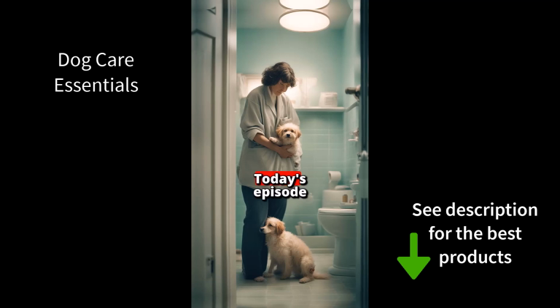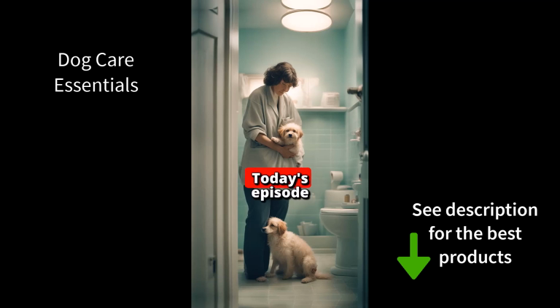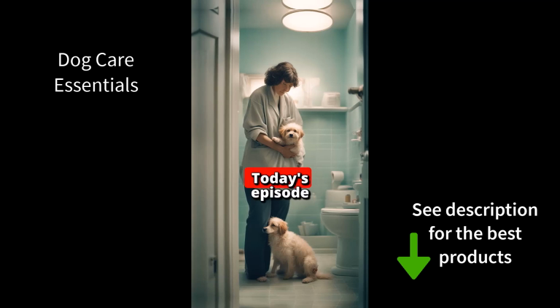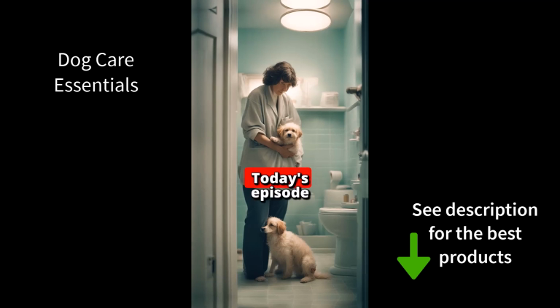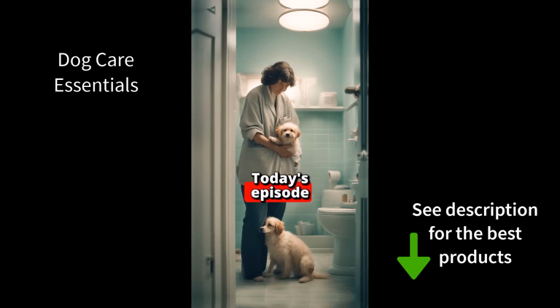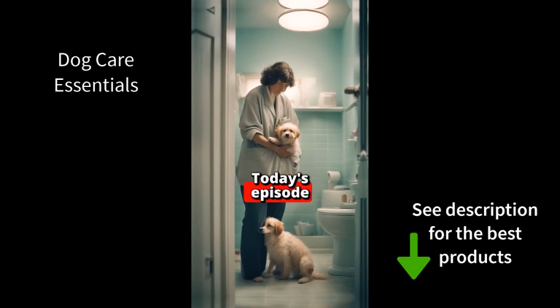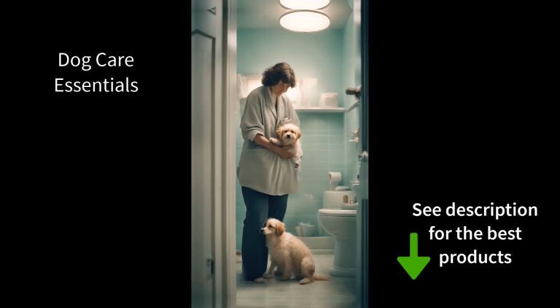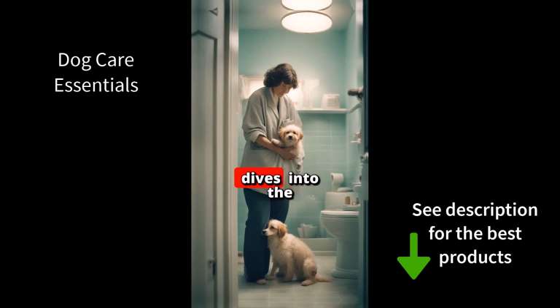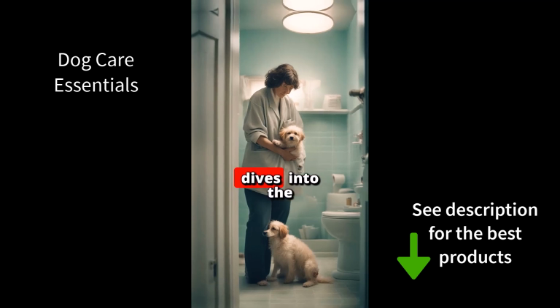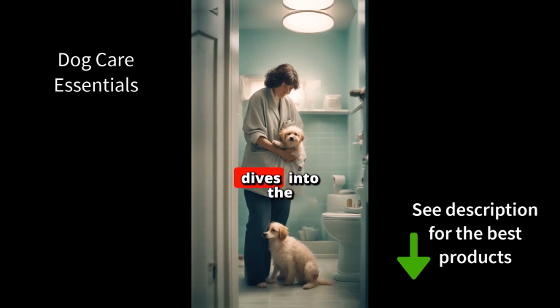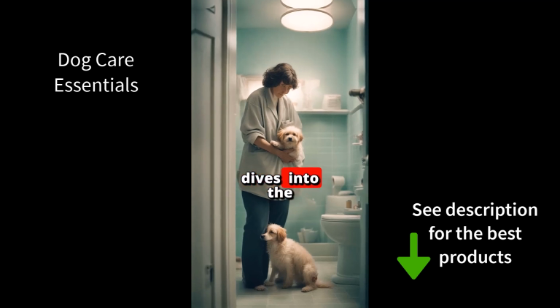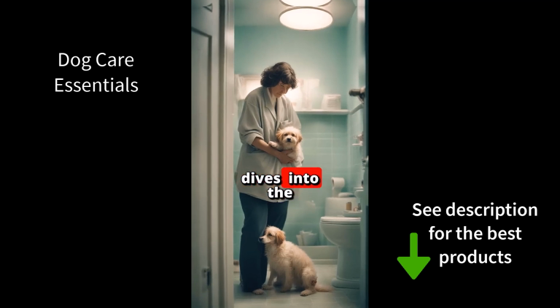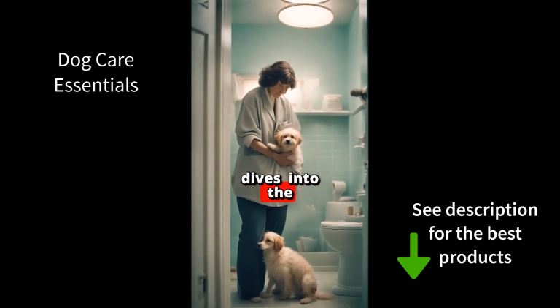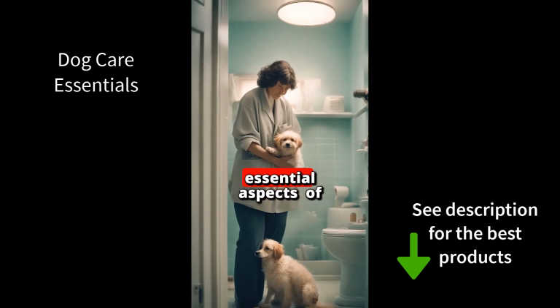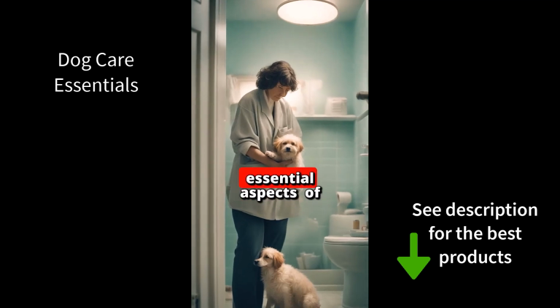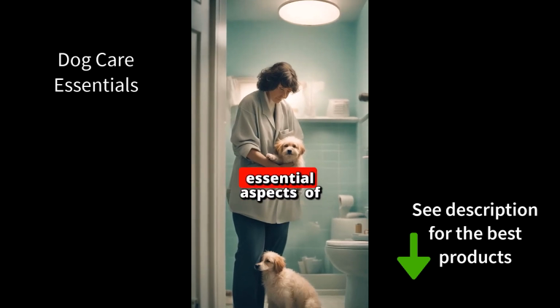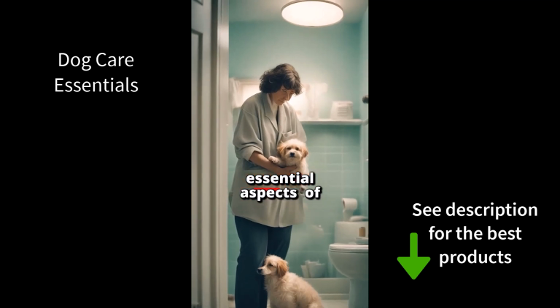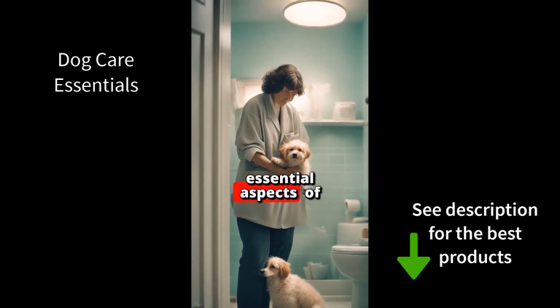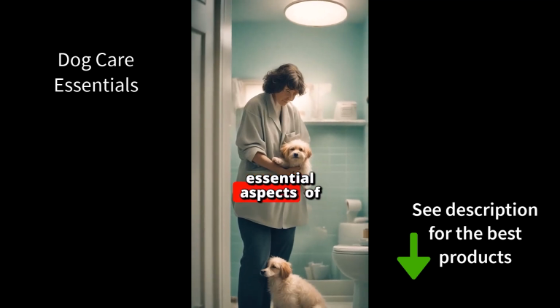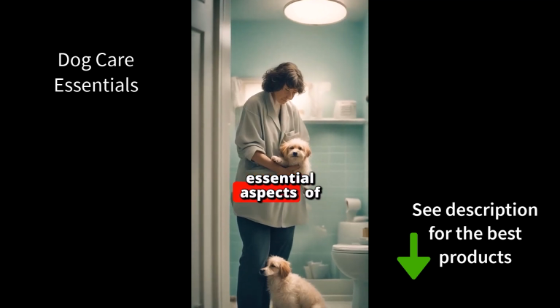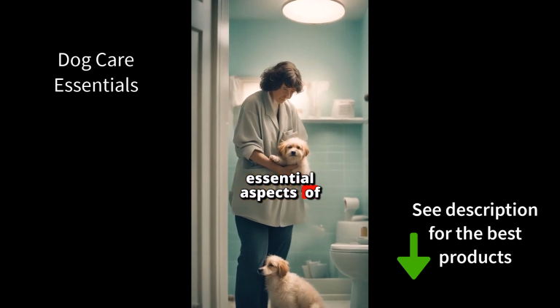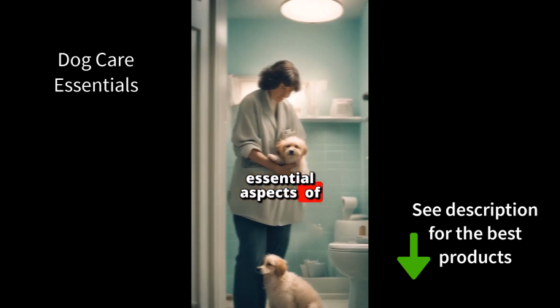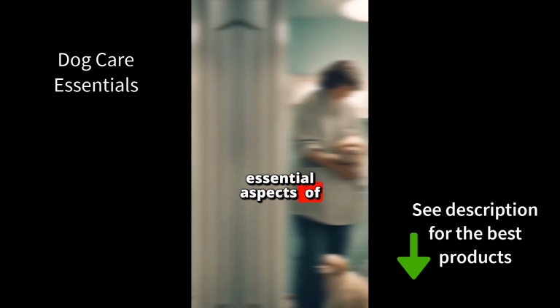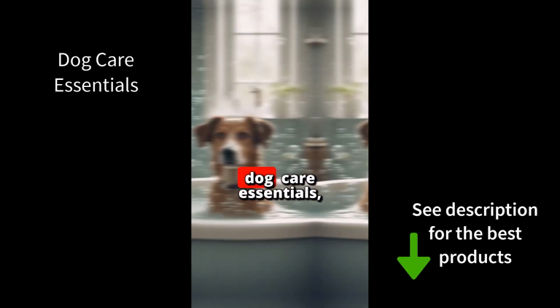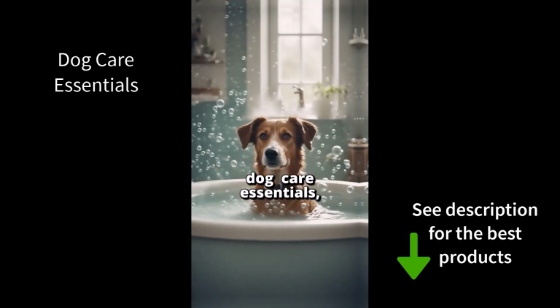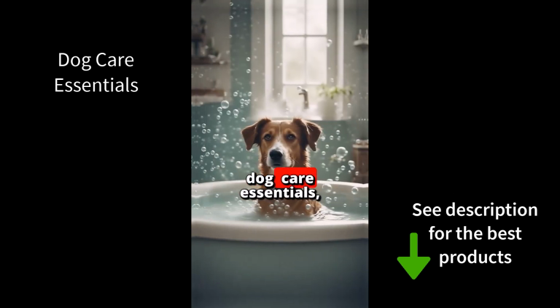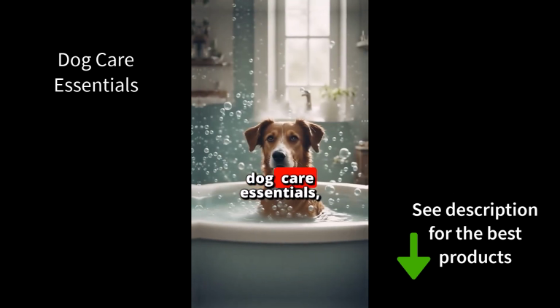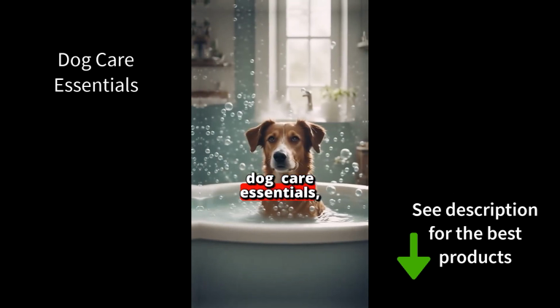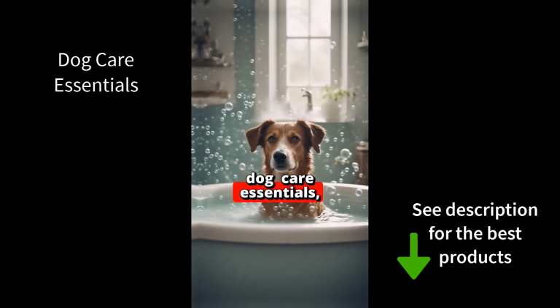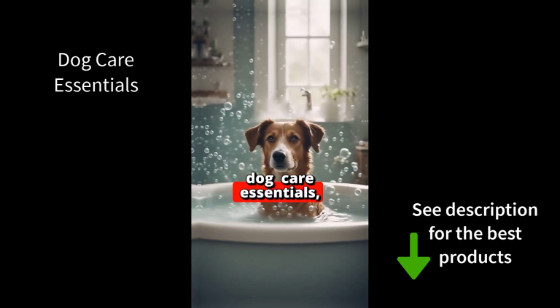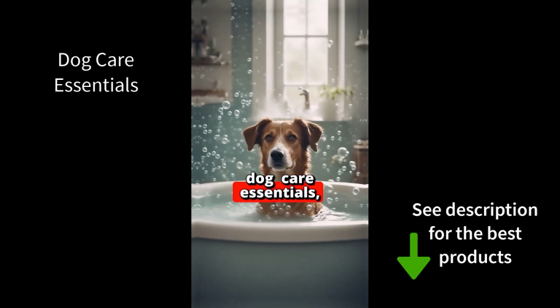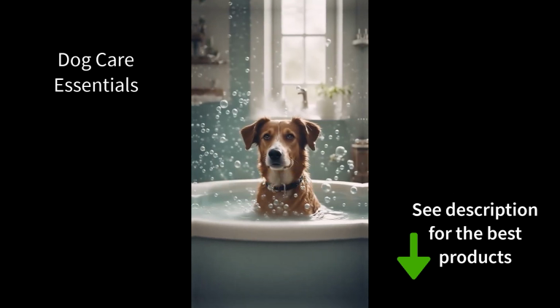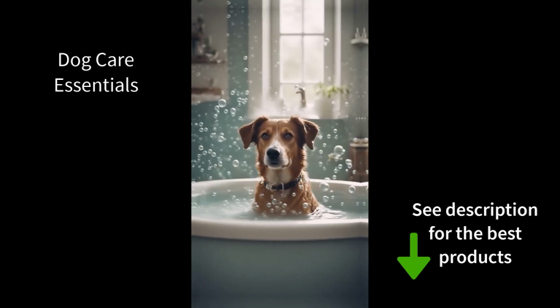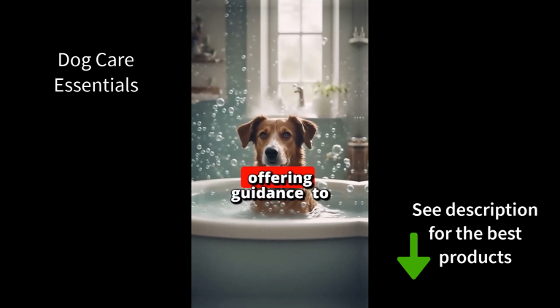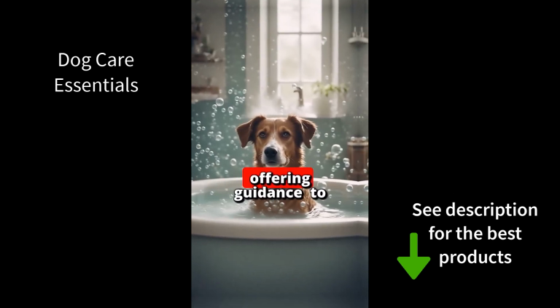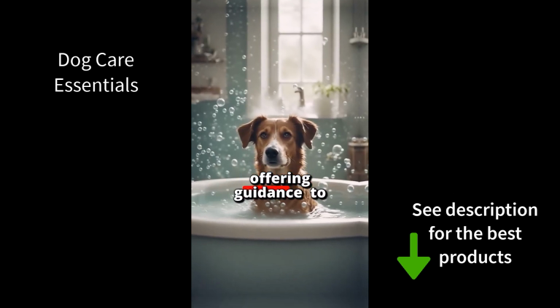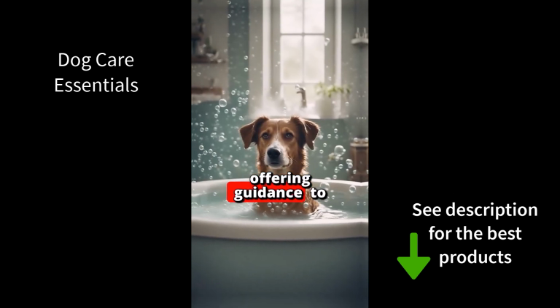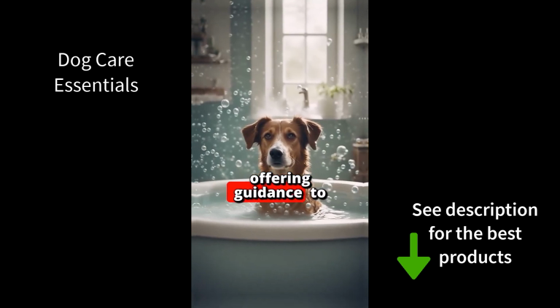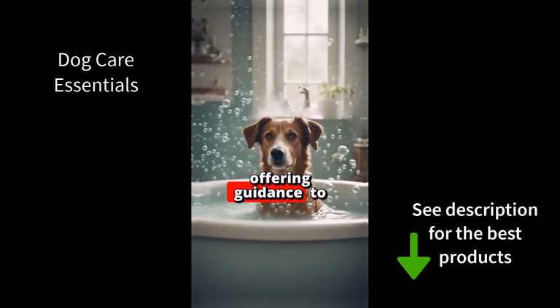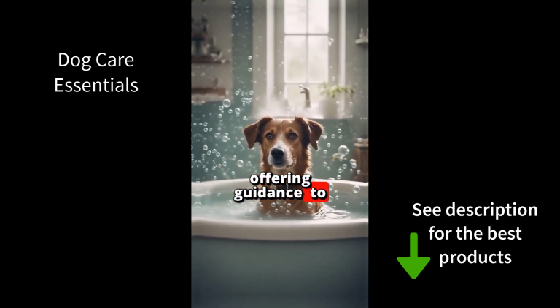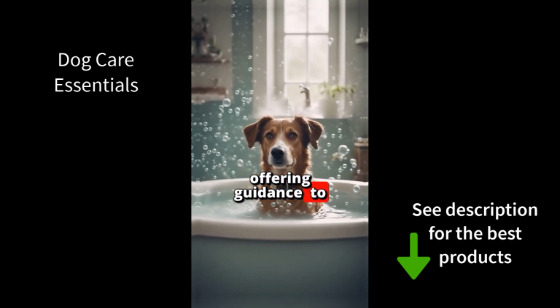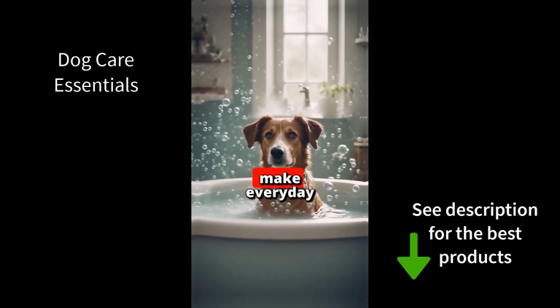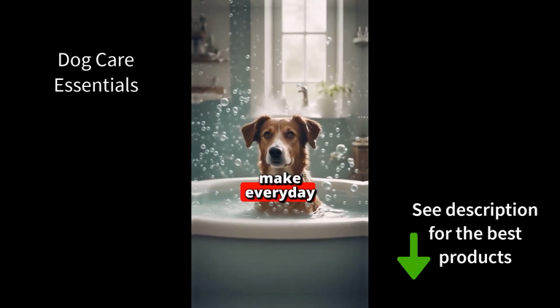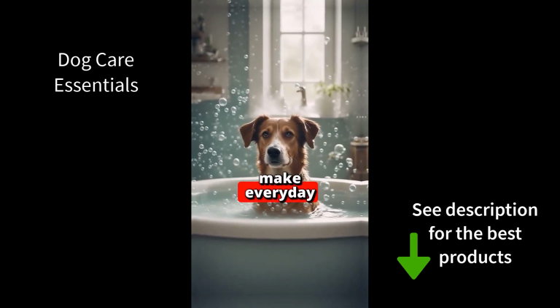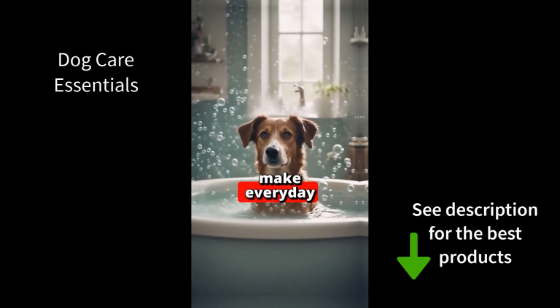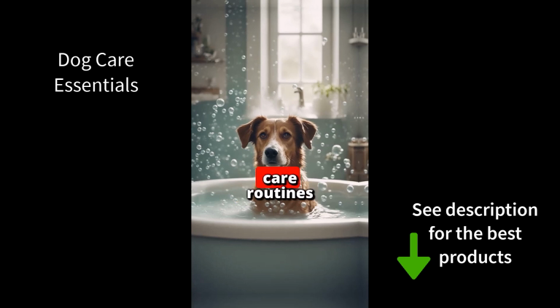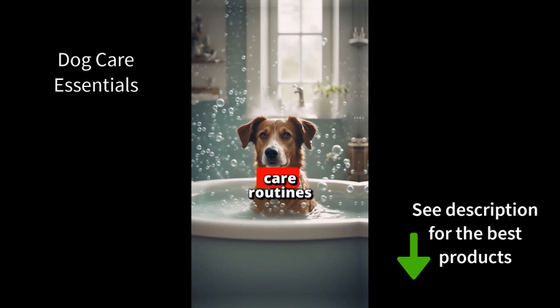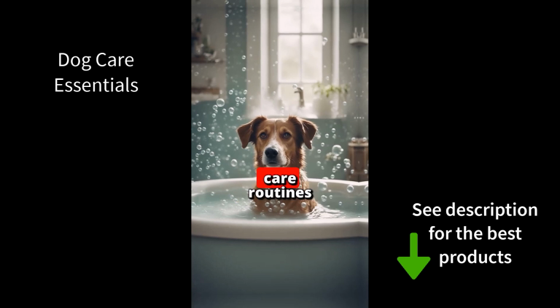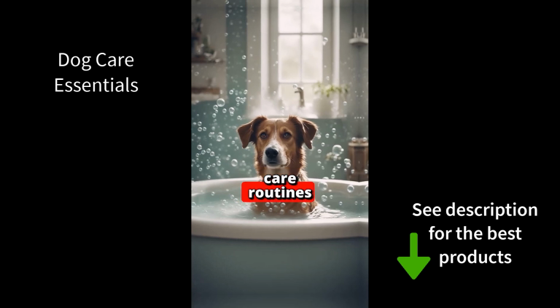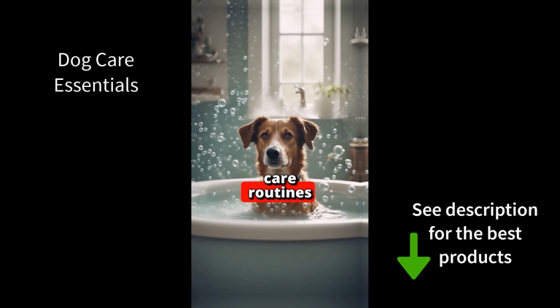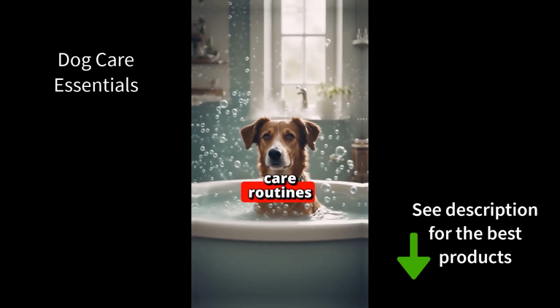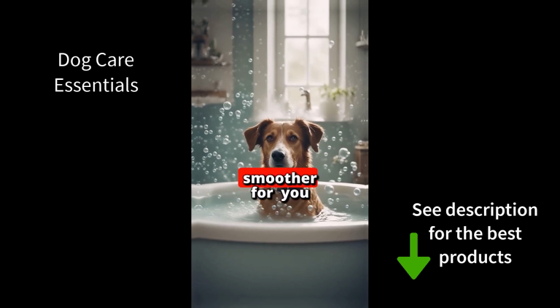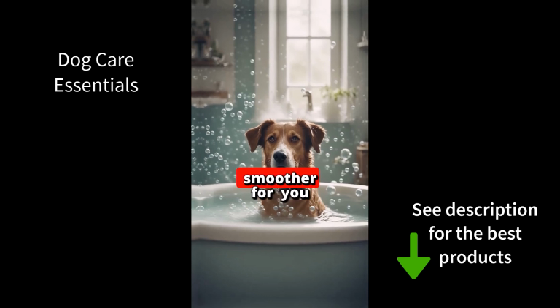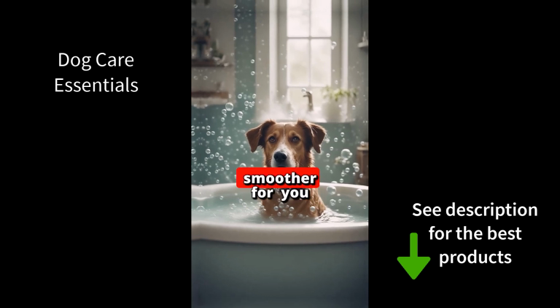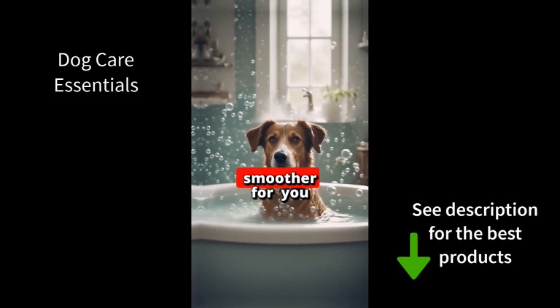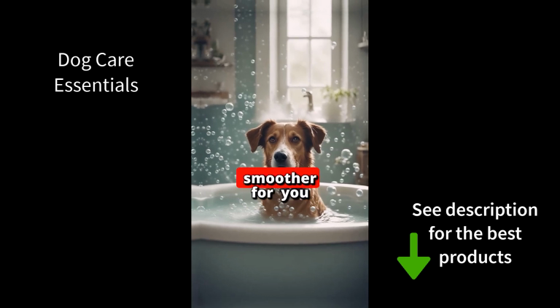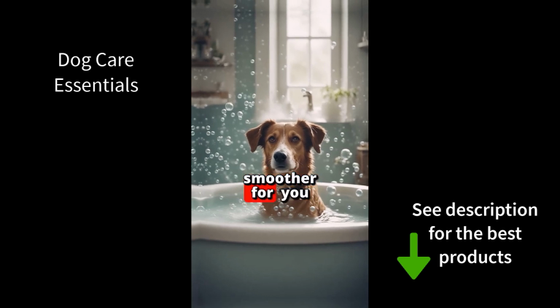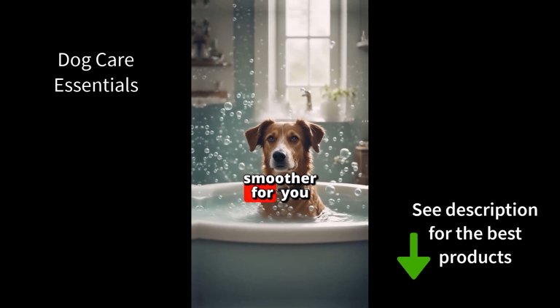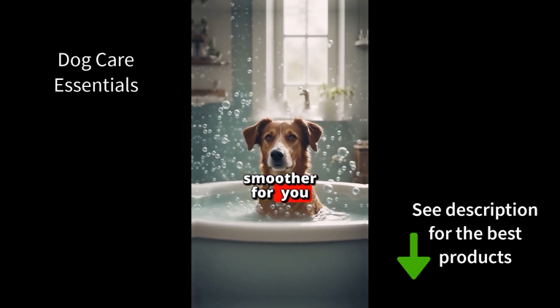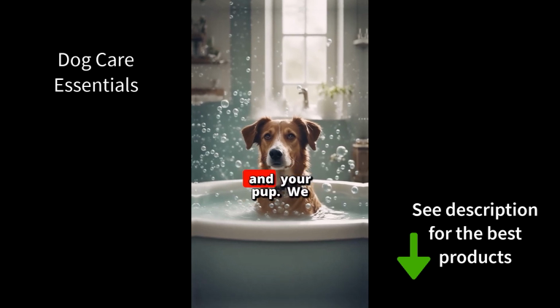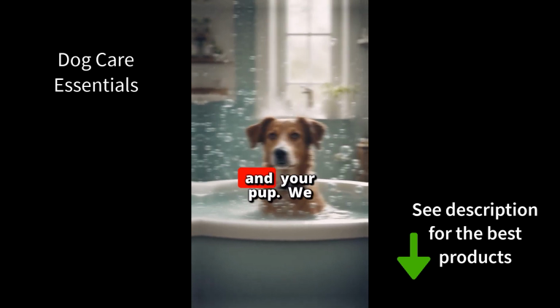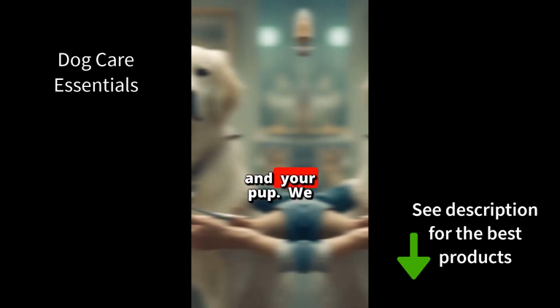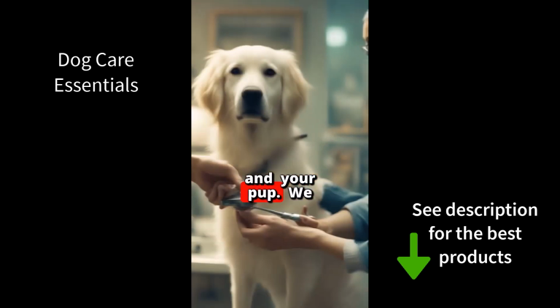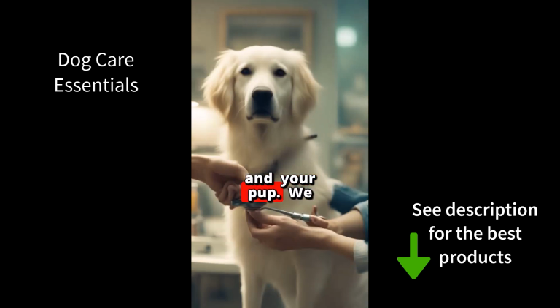Today's episode dives into the essential aspects of dog care essentials, offering guidance to make everyday care routines smoother for you and your pup.